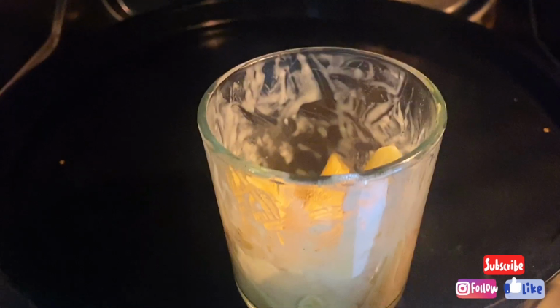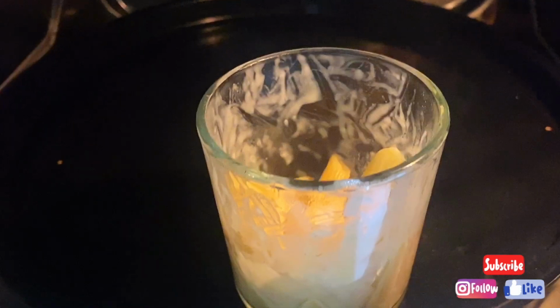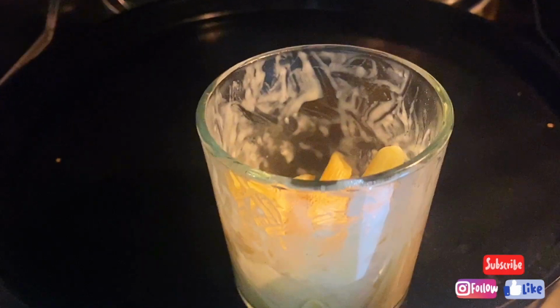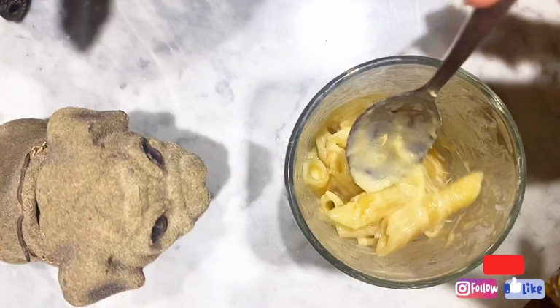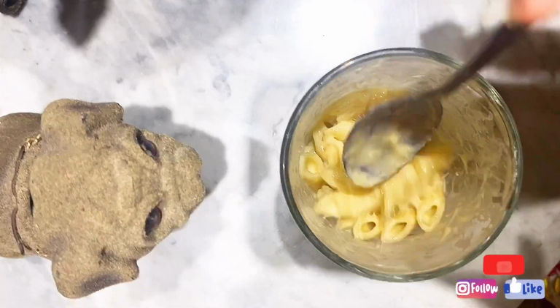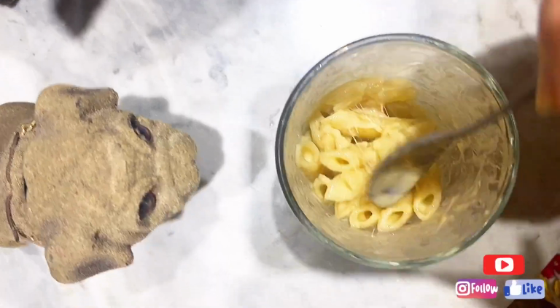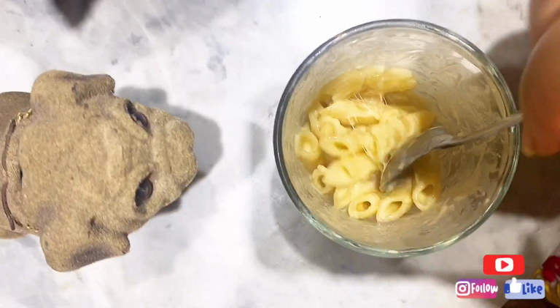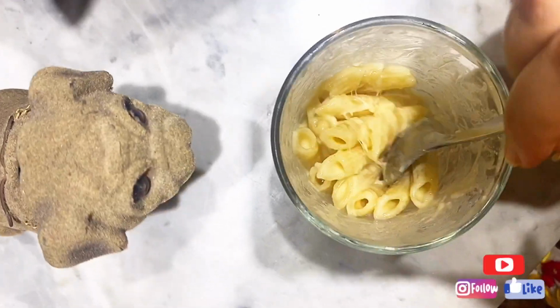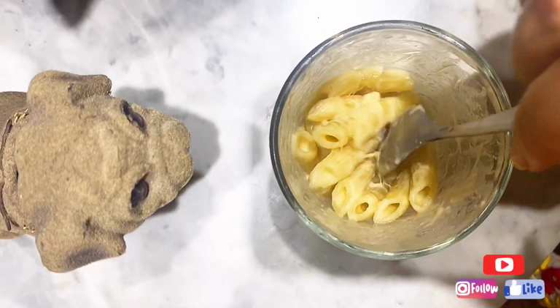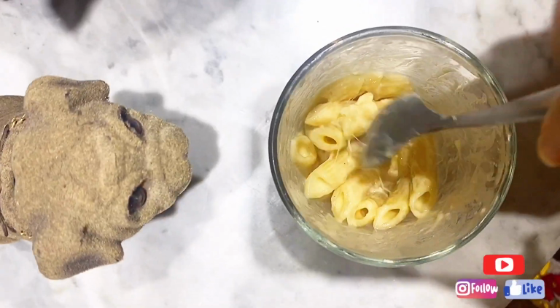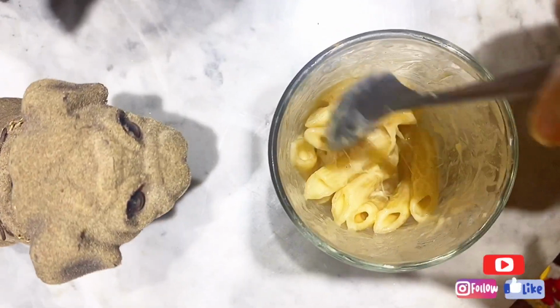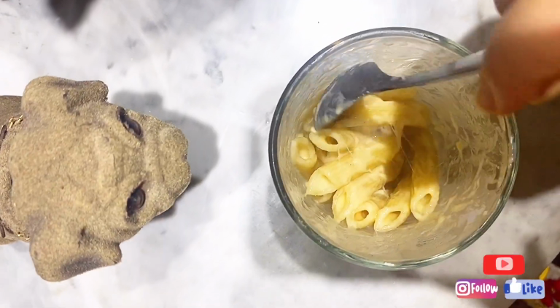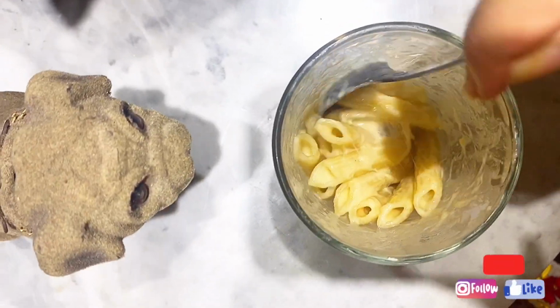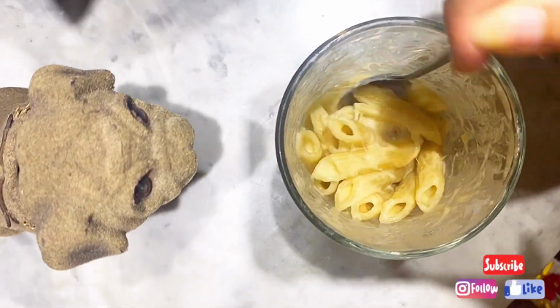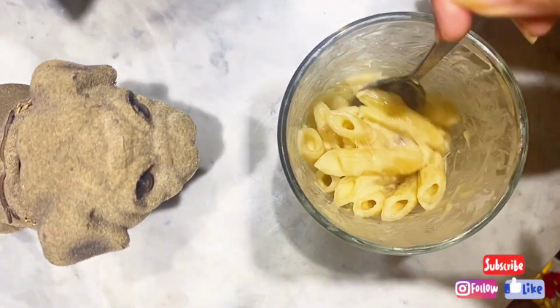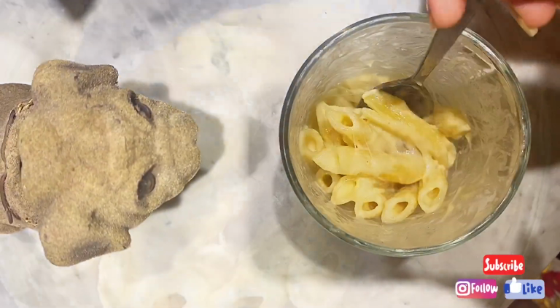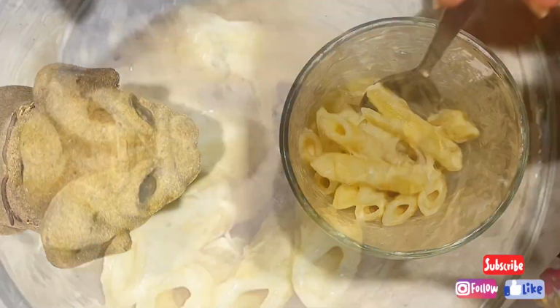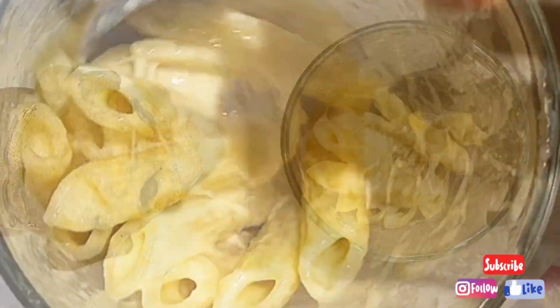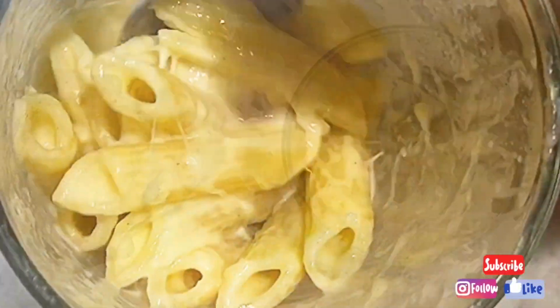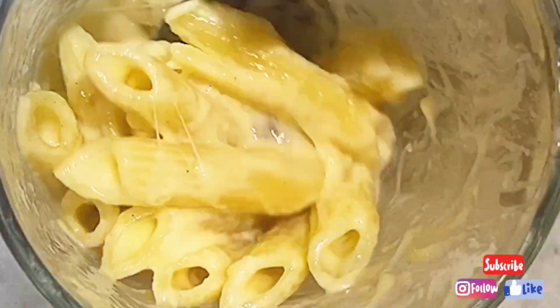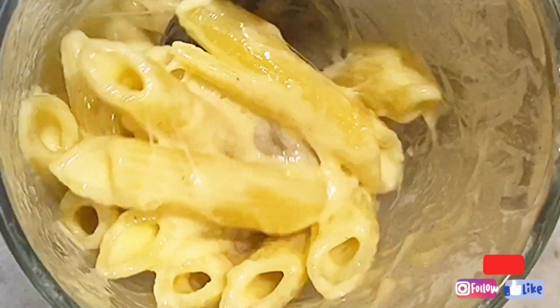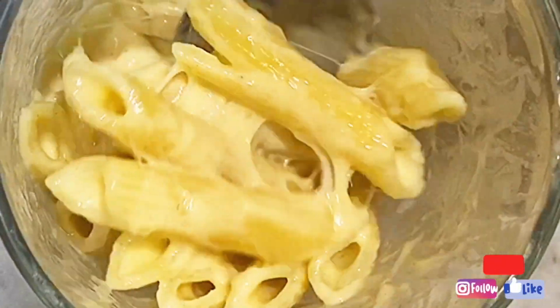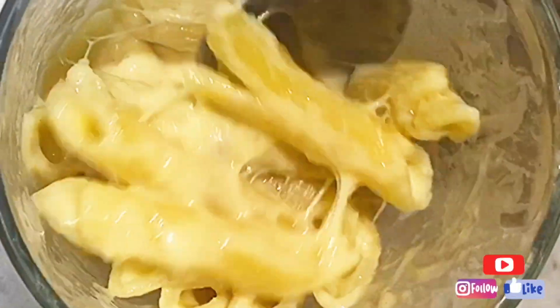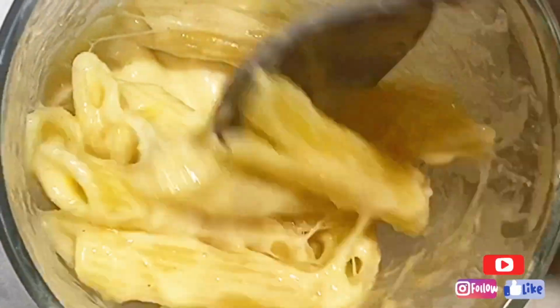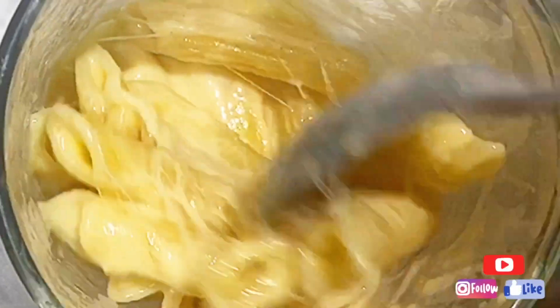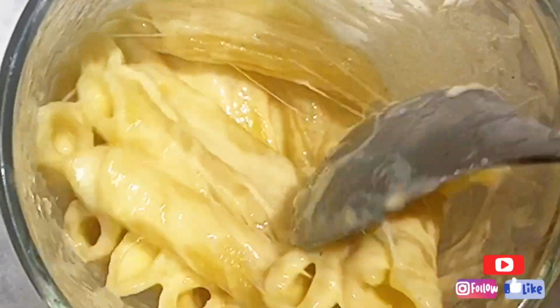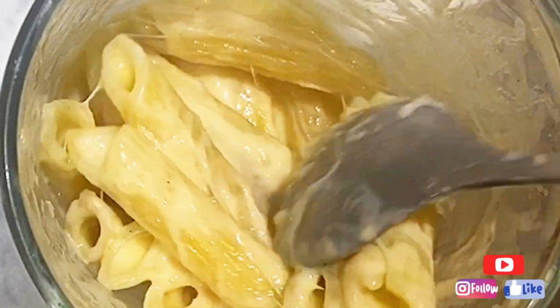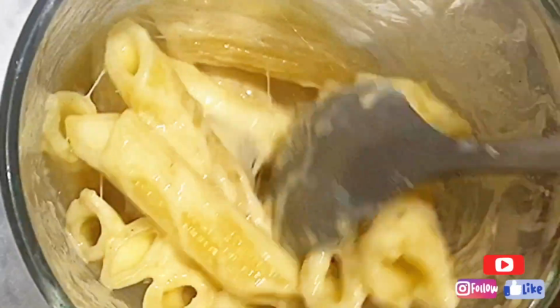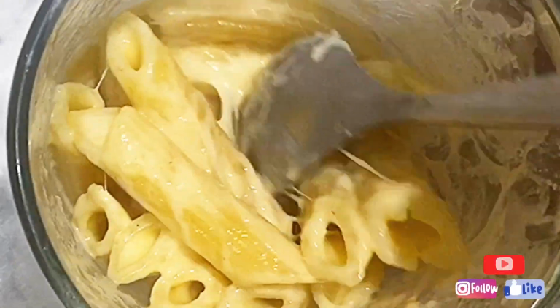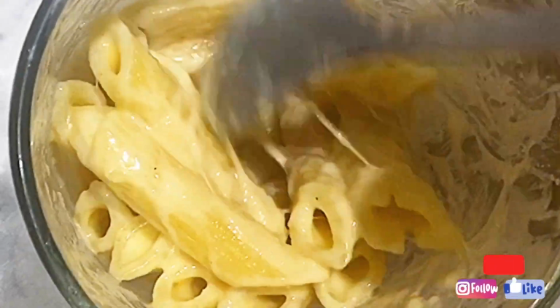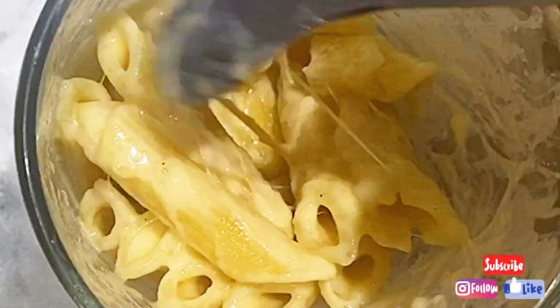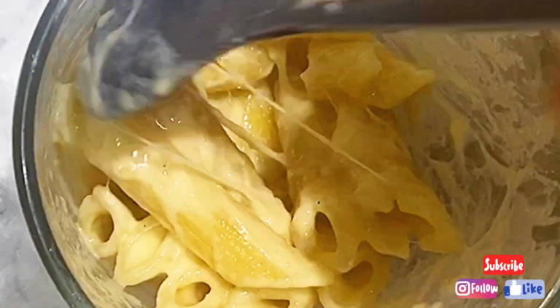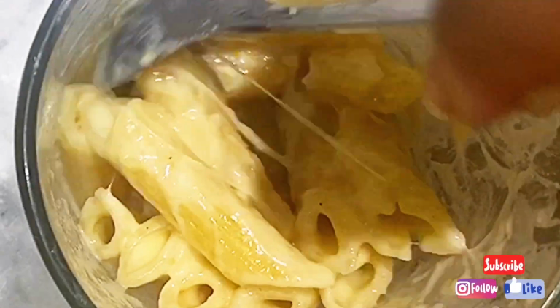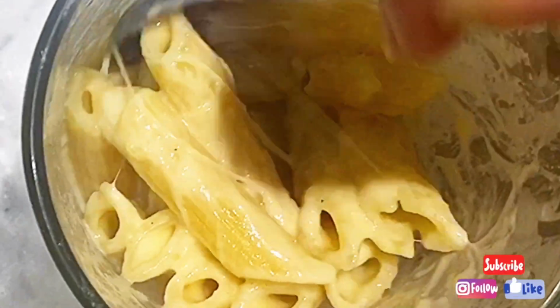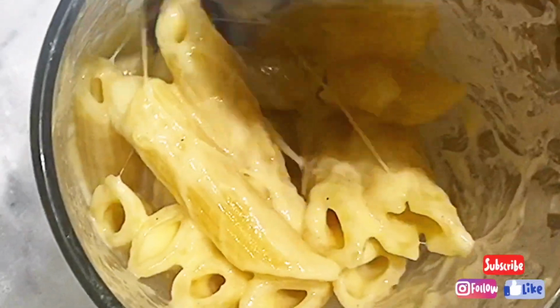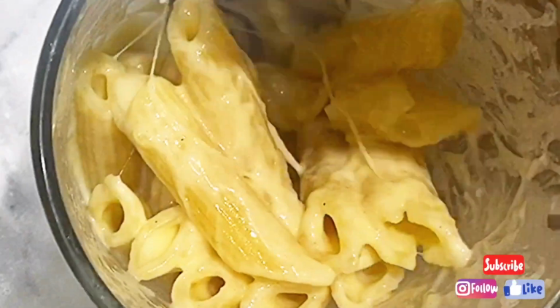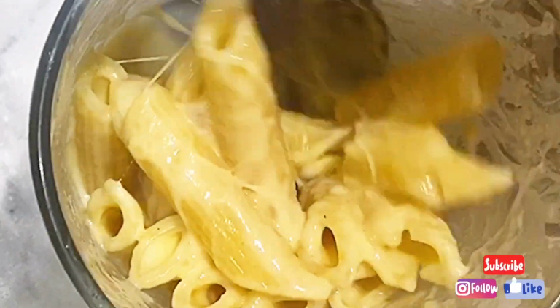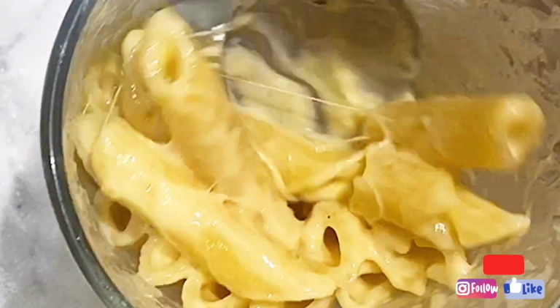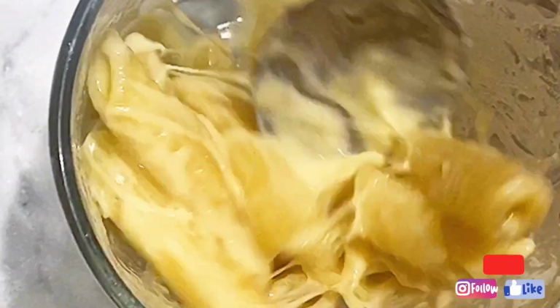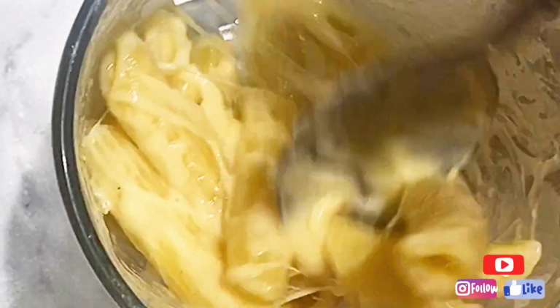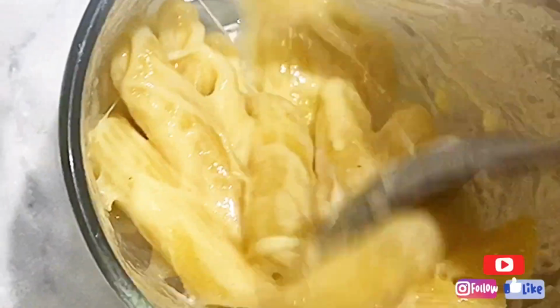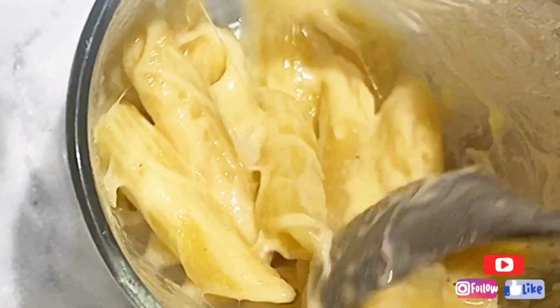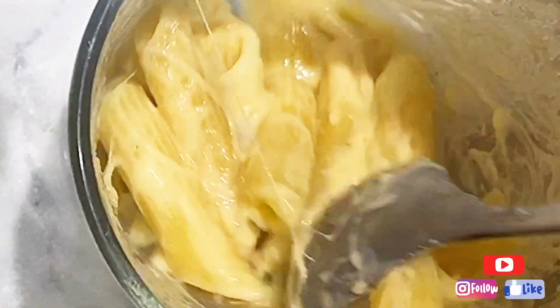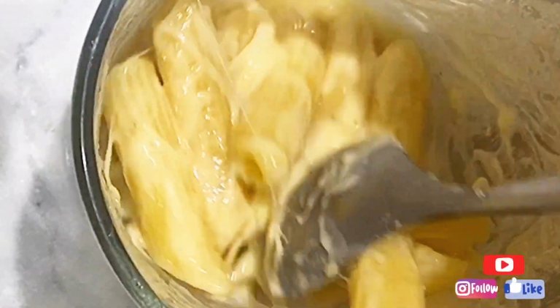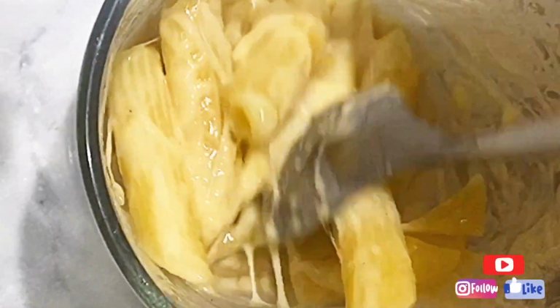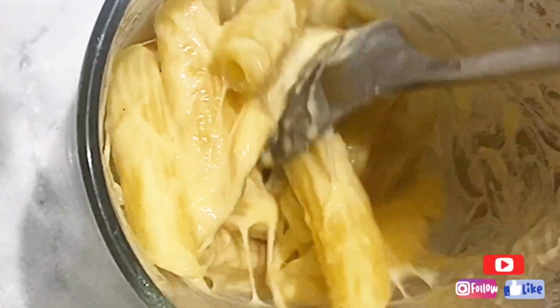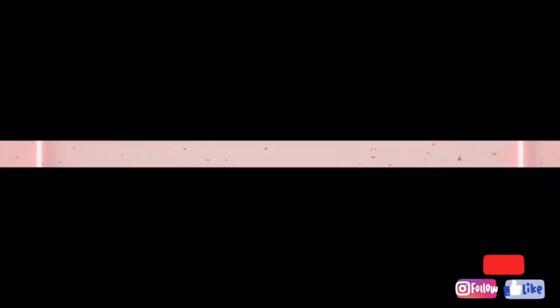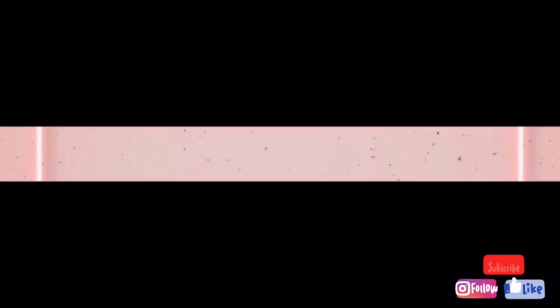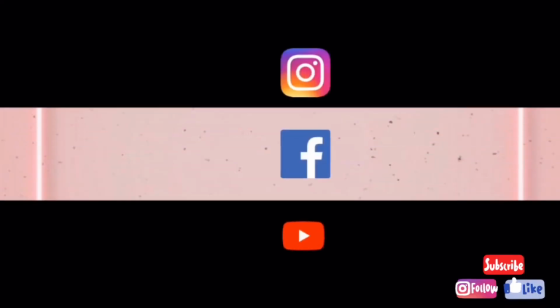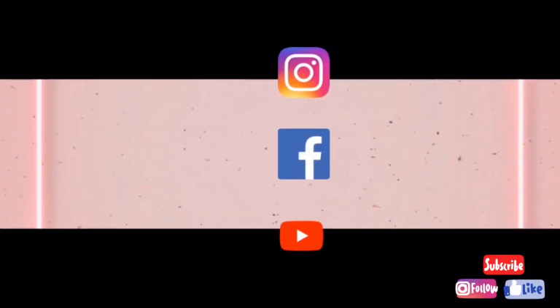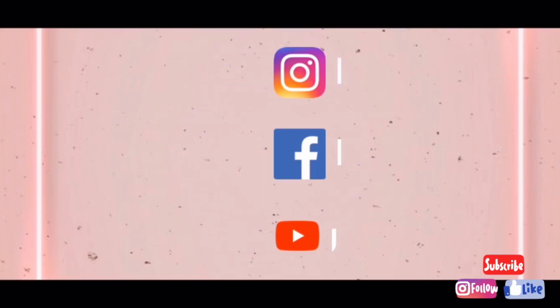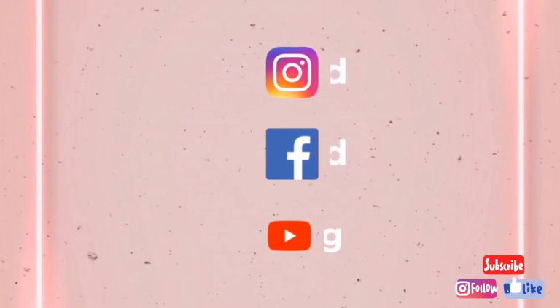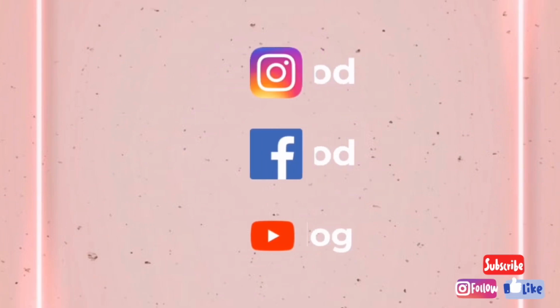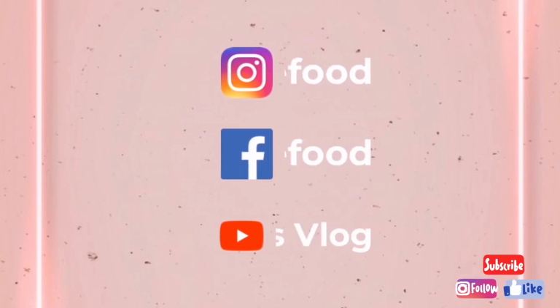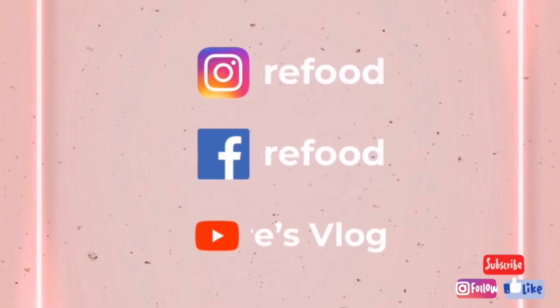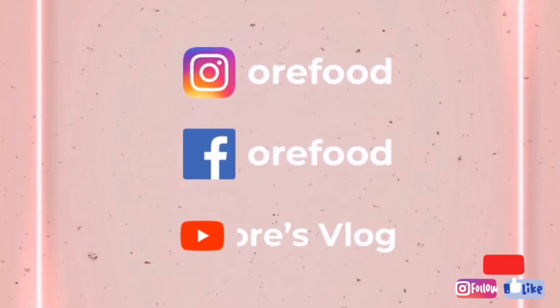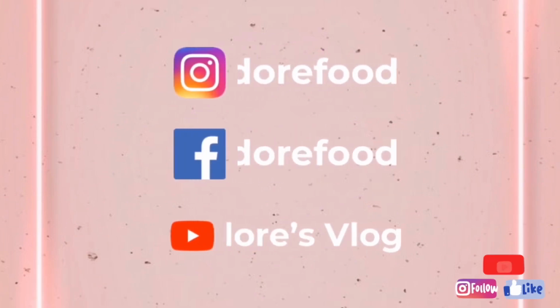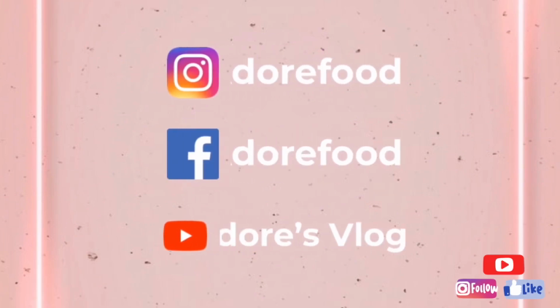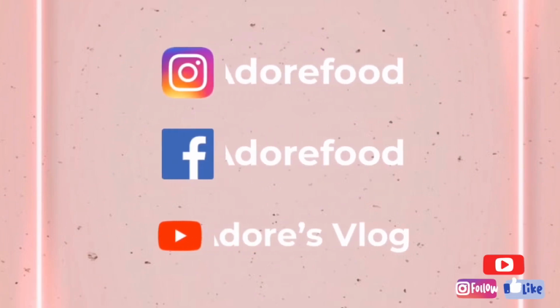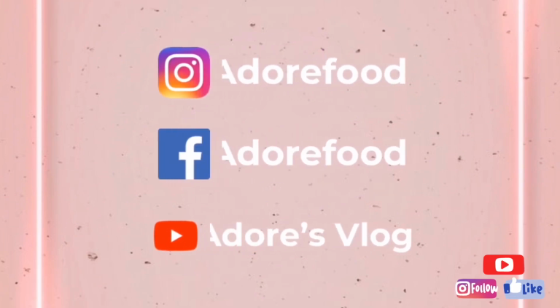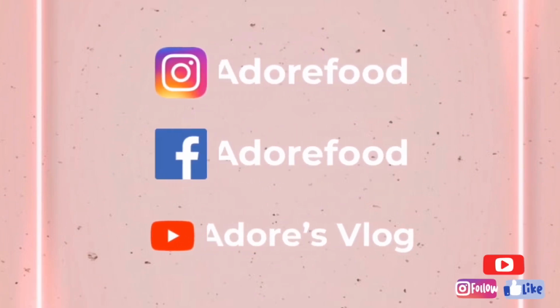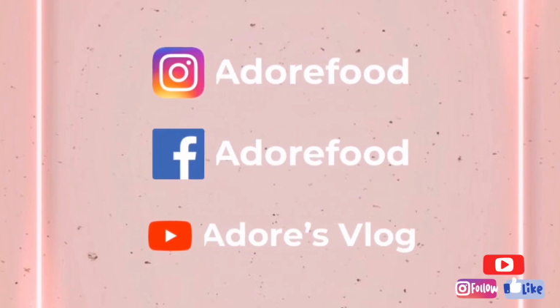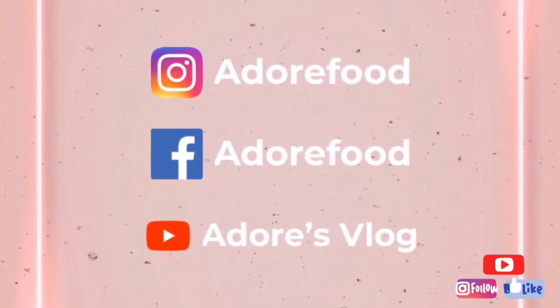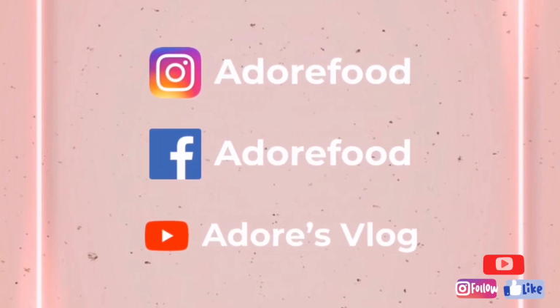Subscribe to my YouTube channel, follow me on Instagram, and like my Facebook page. Bye!